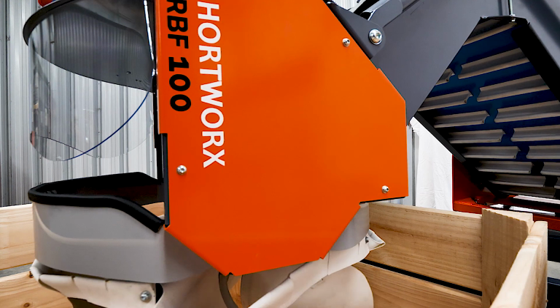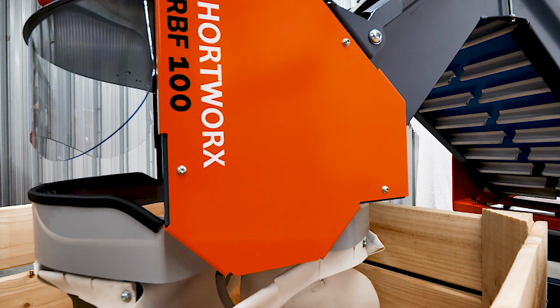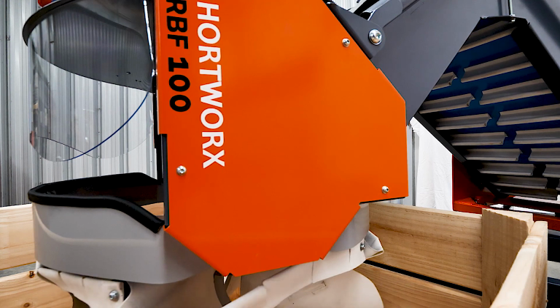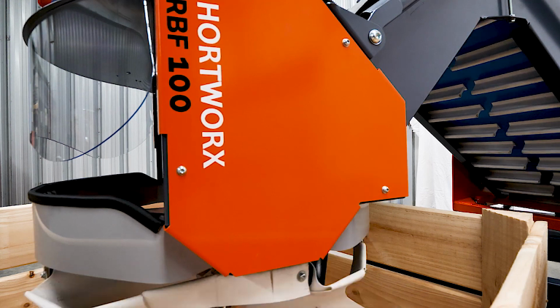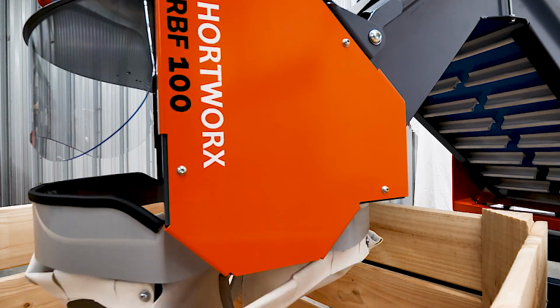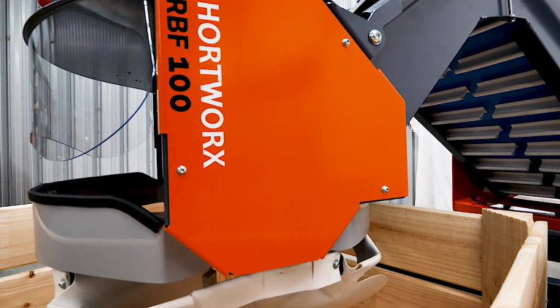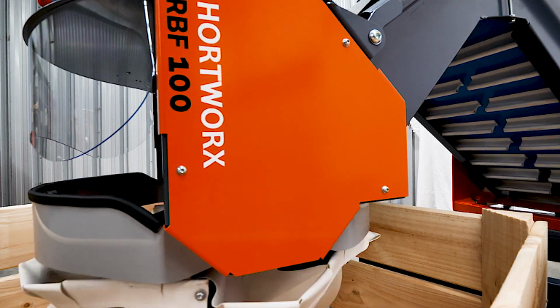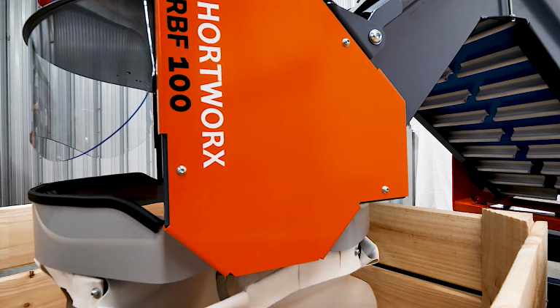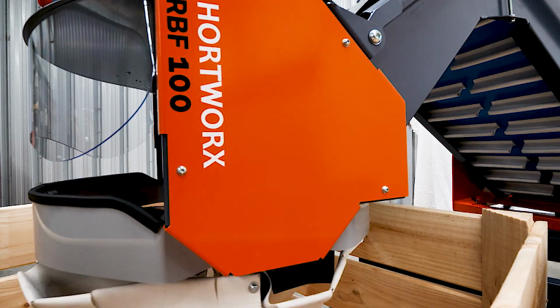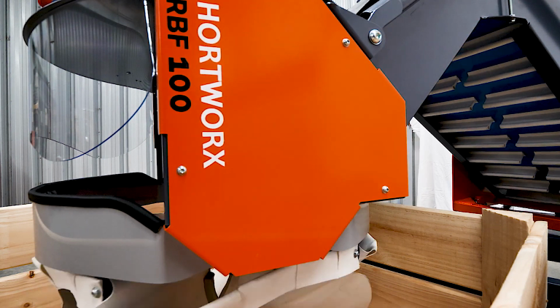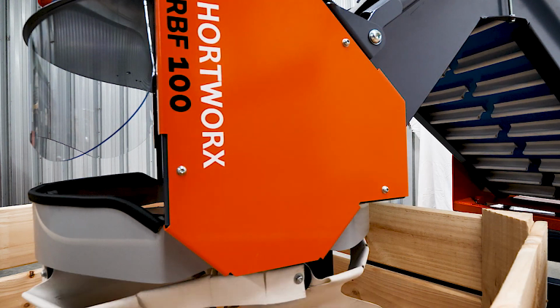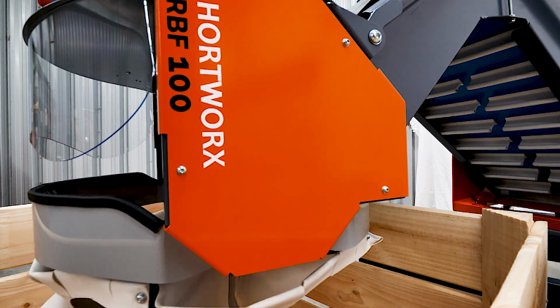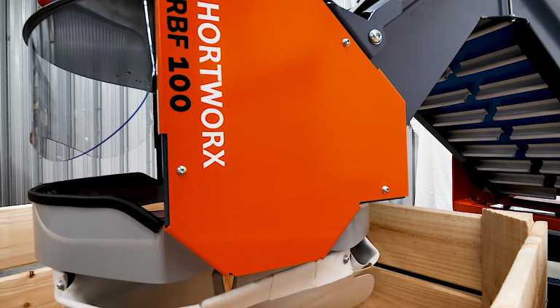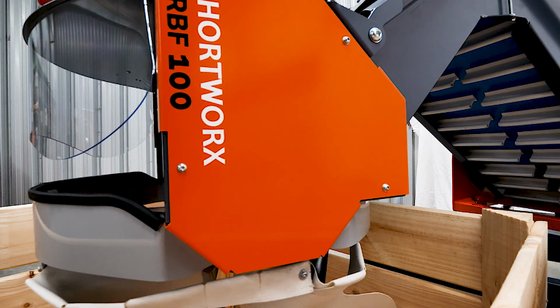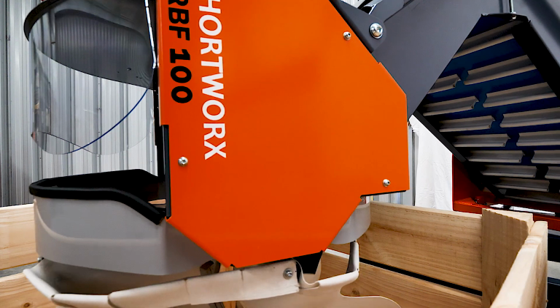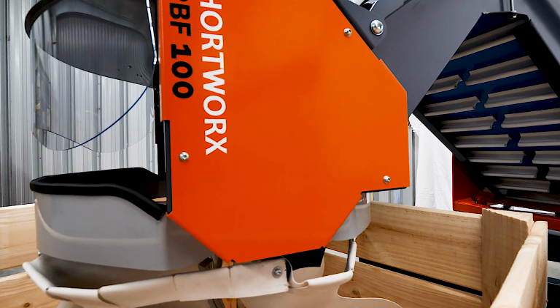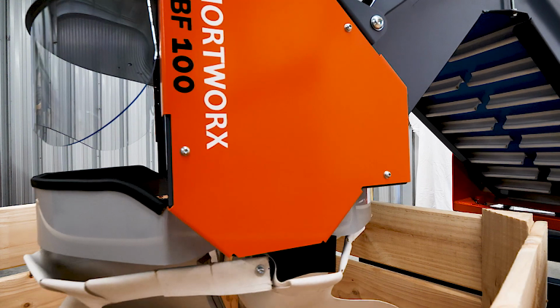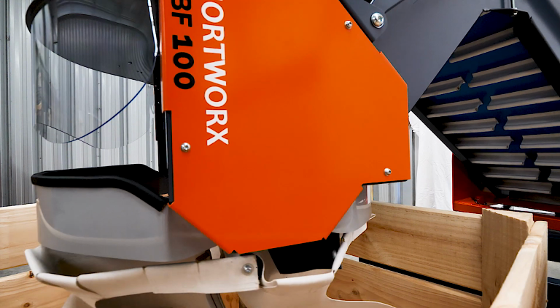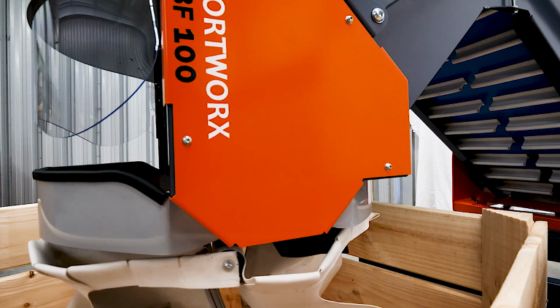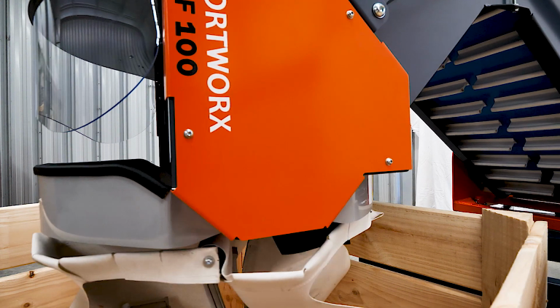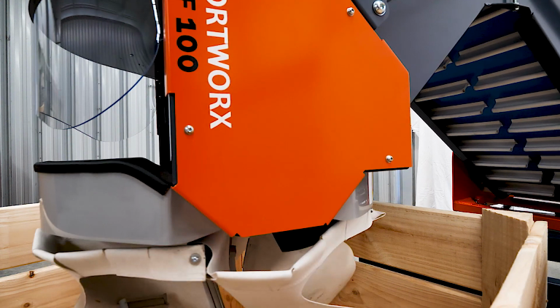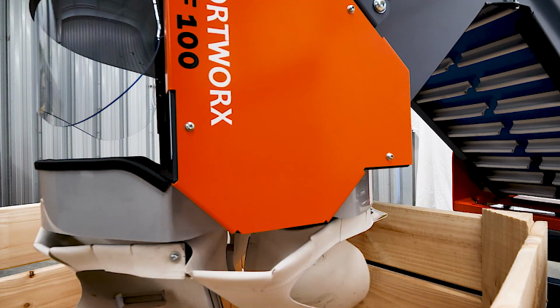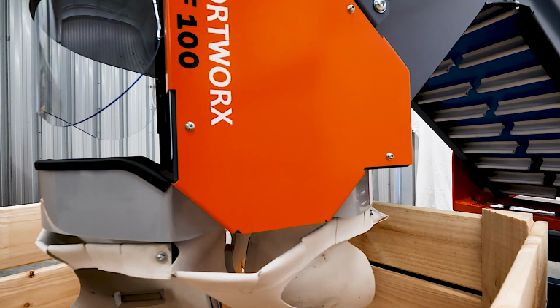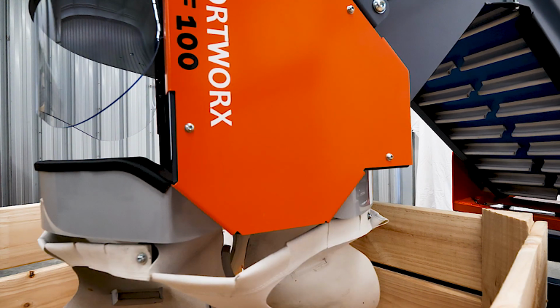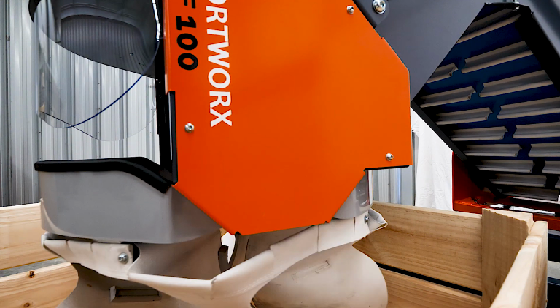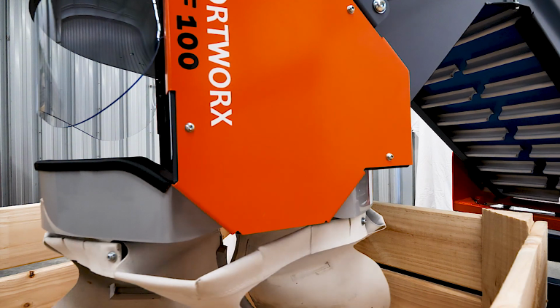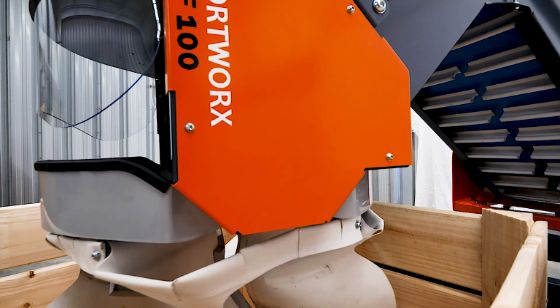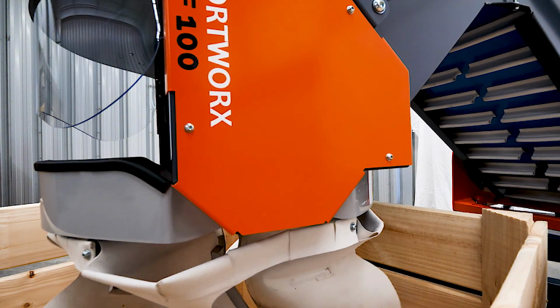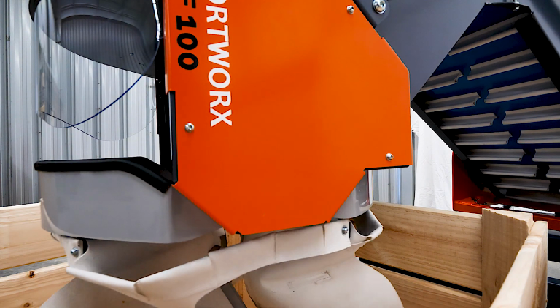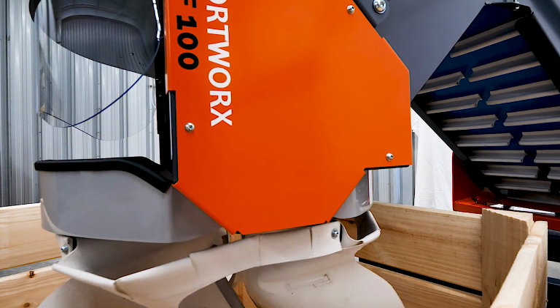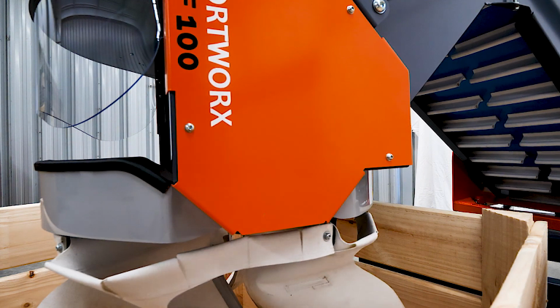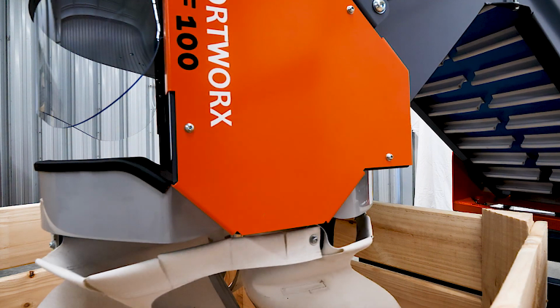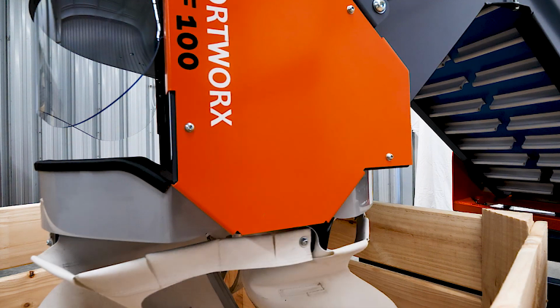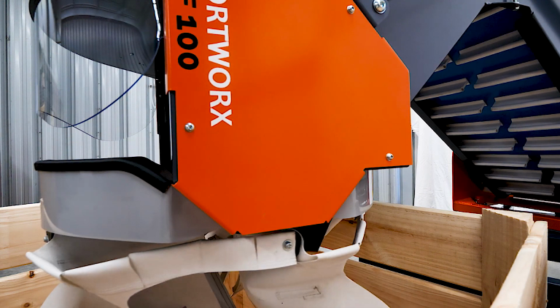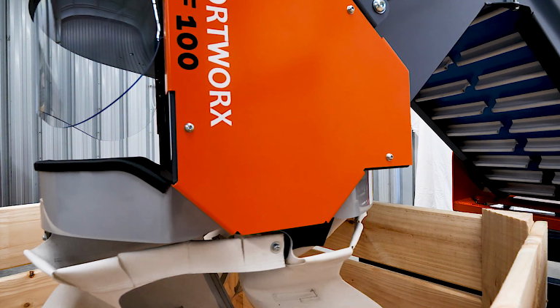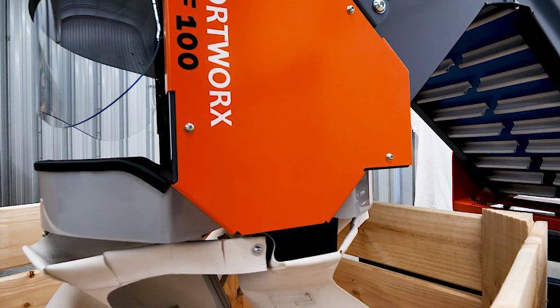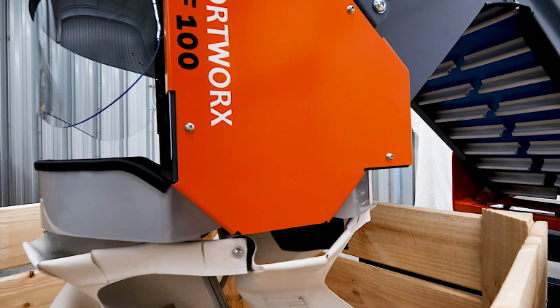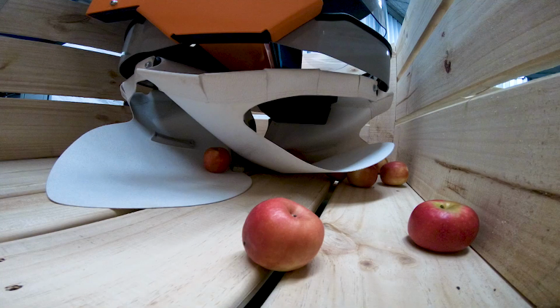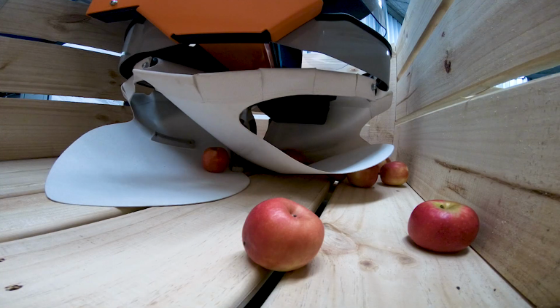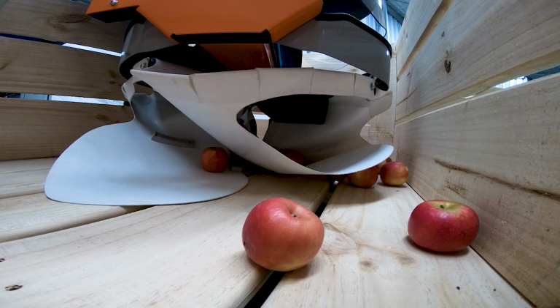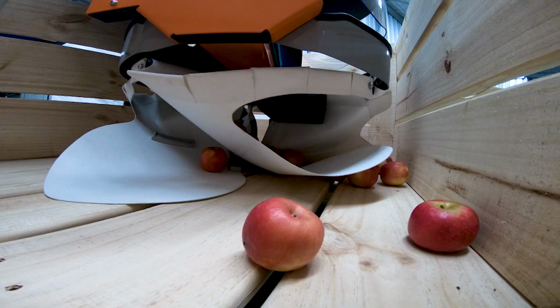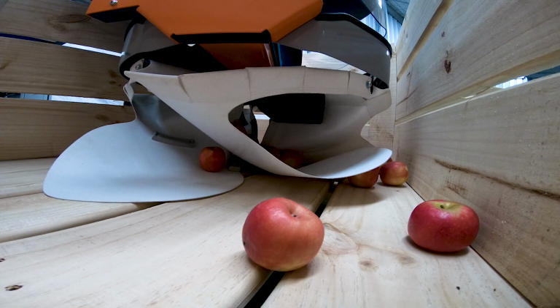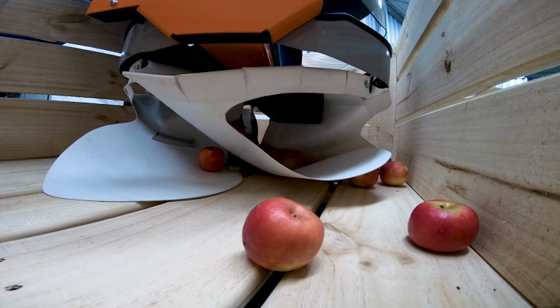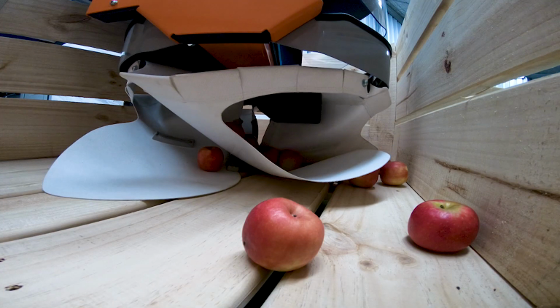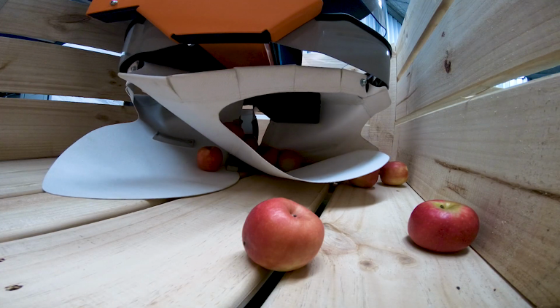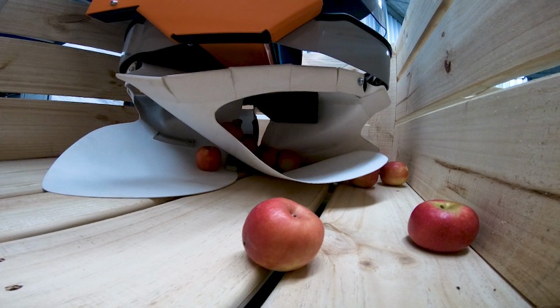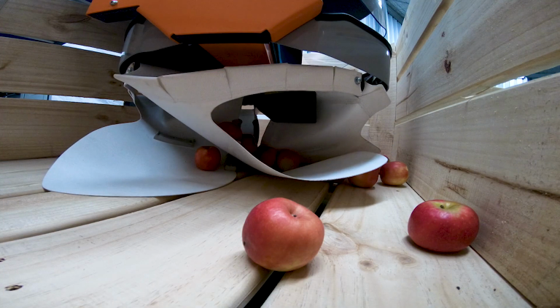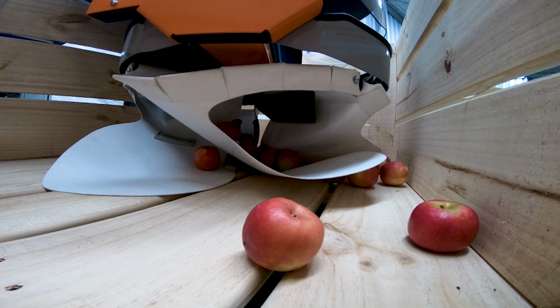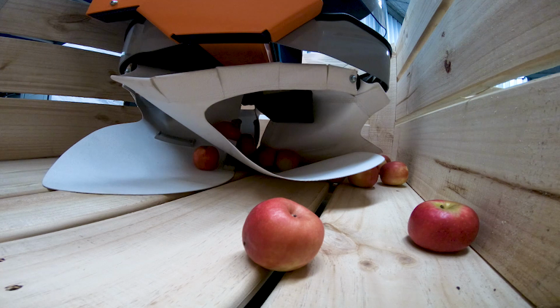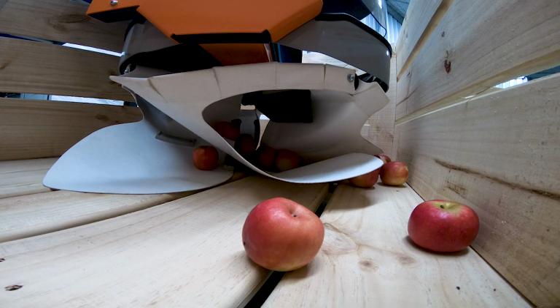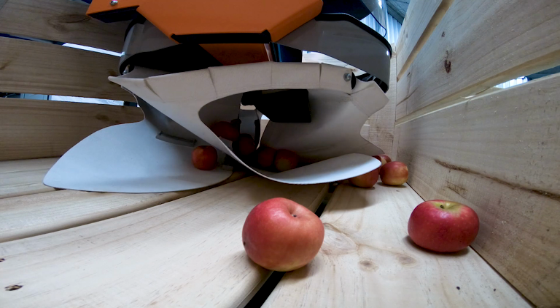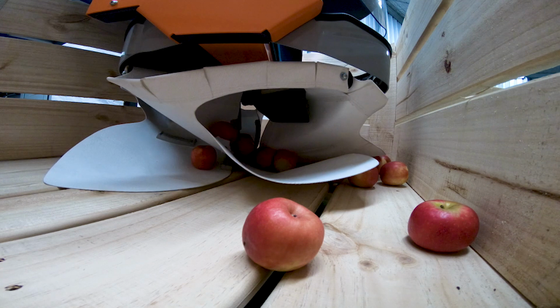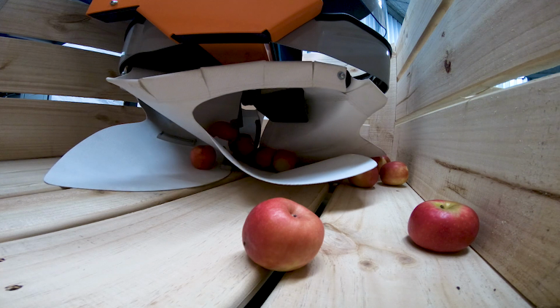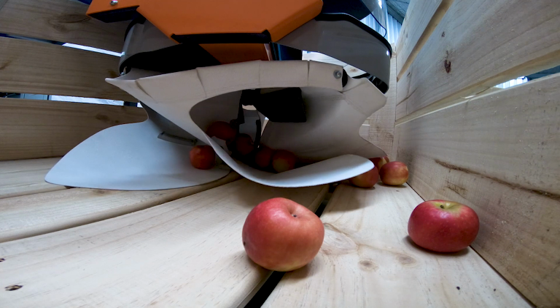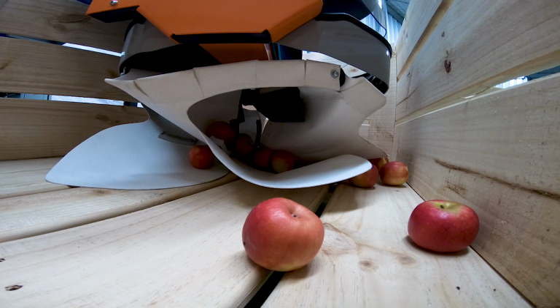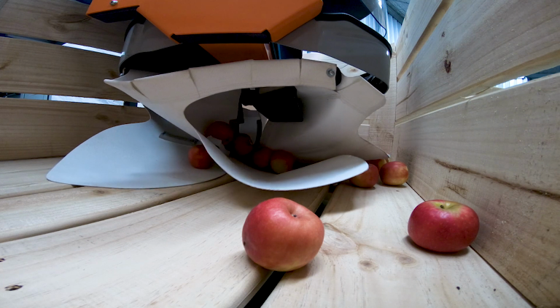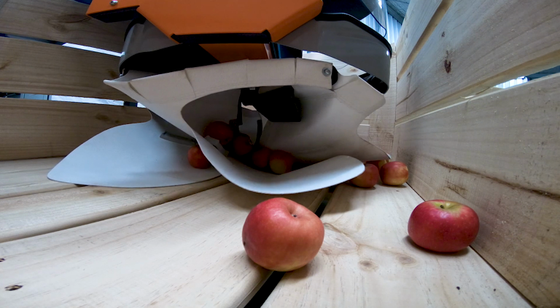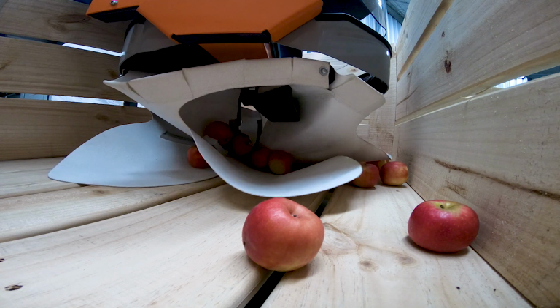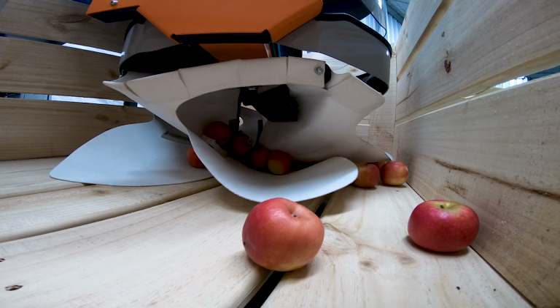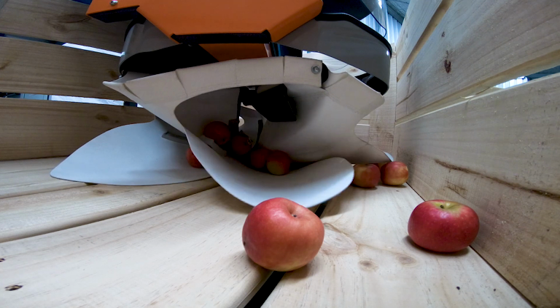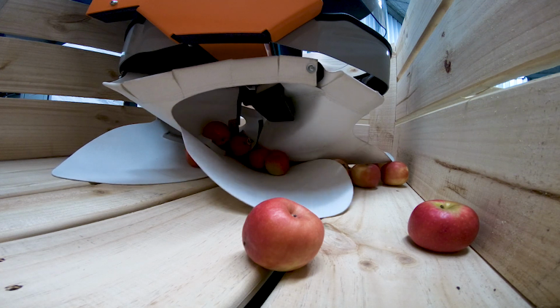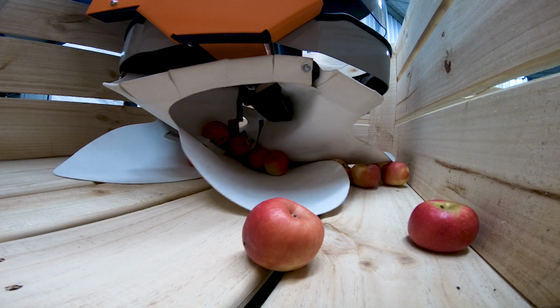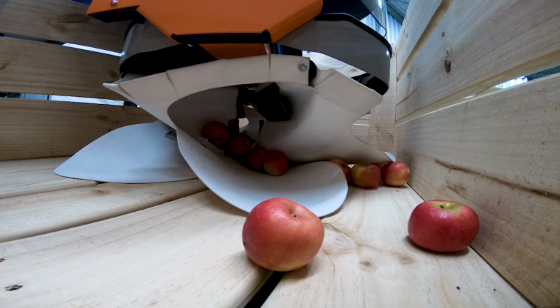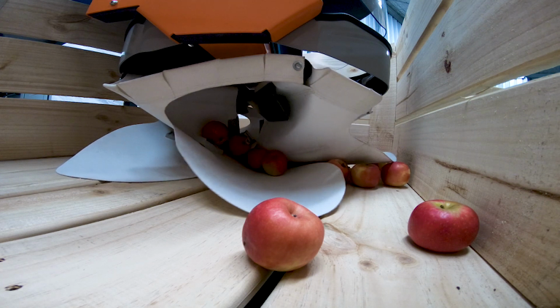Soft and flexible rotating flaps ensure gentle handling, almost eliminating fruit to fruit contact bruising.